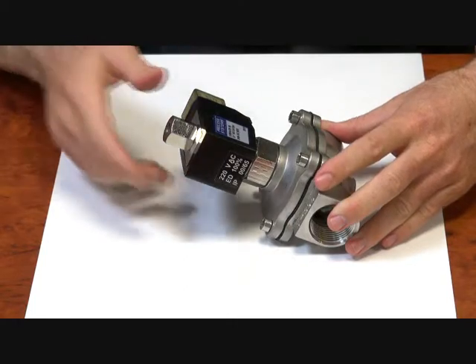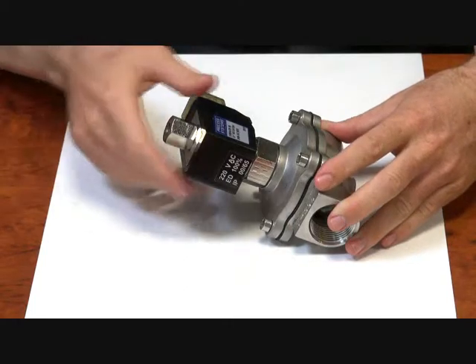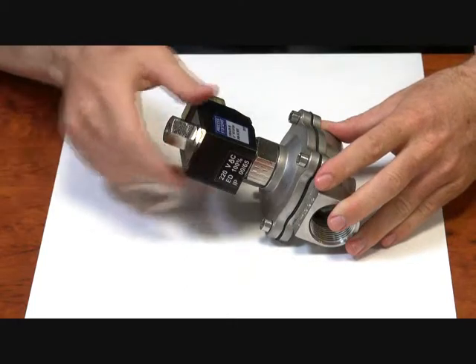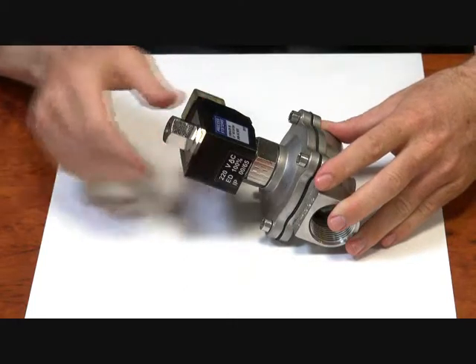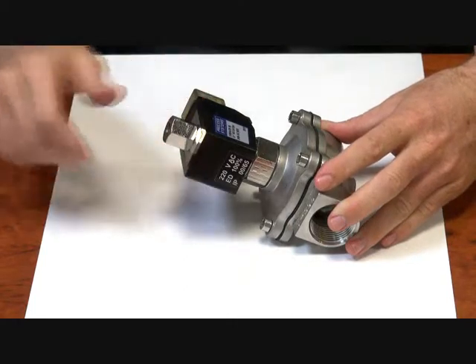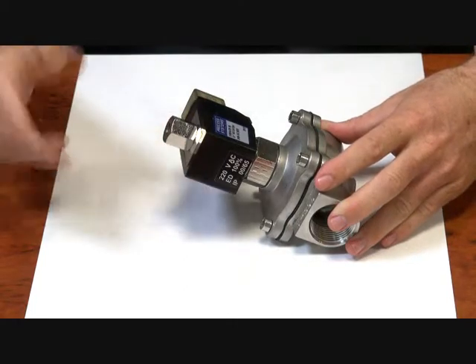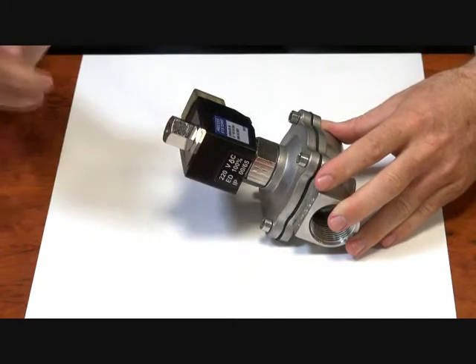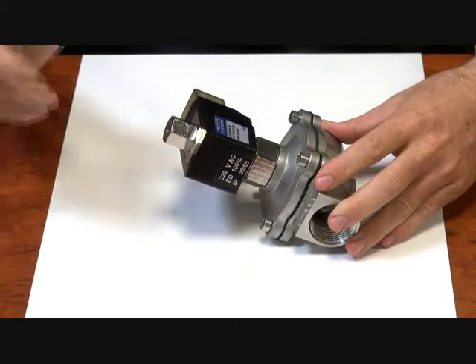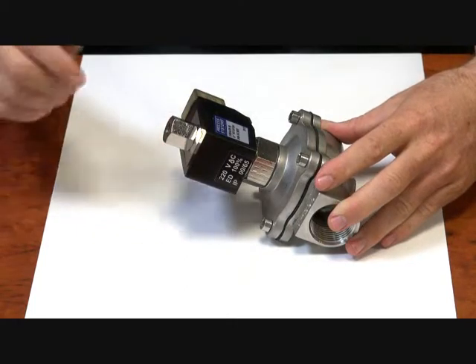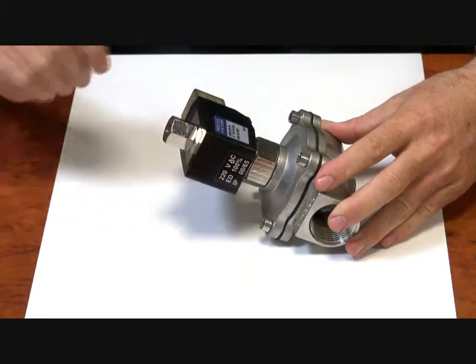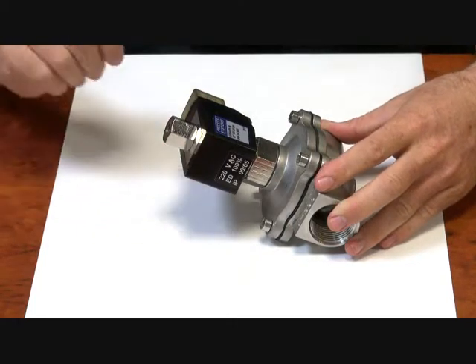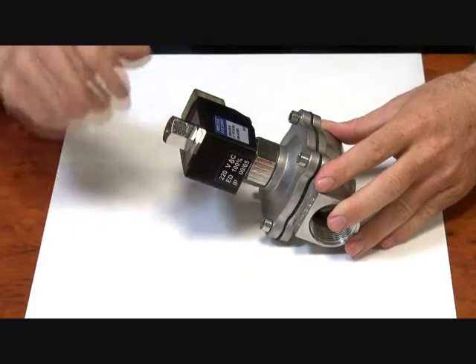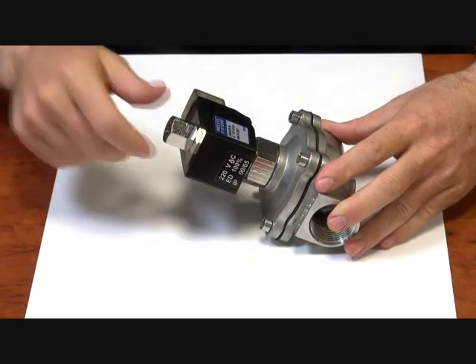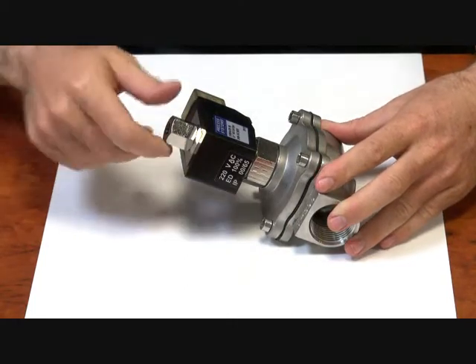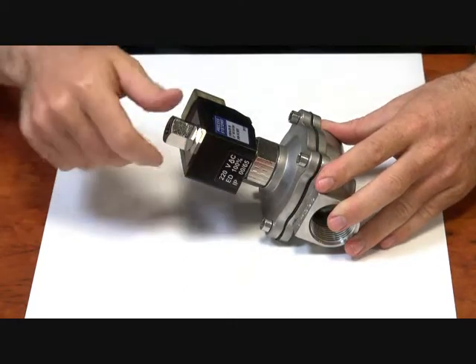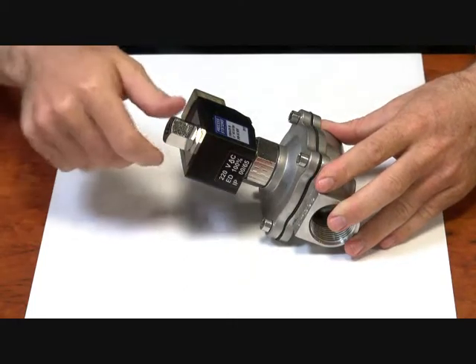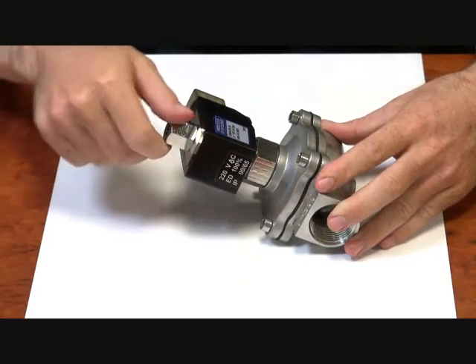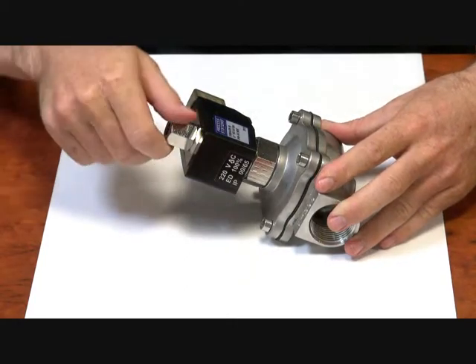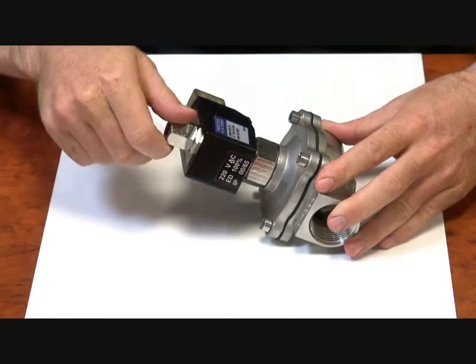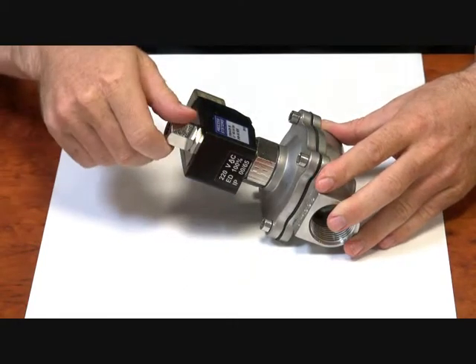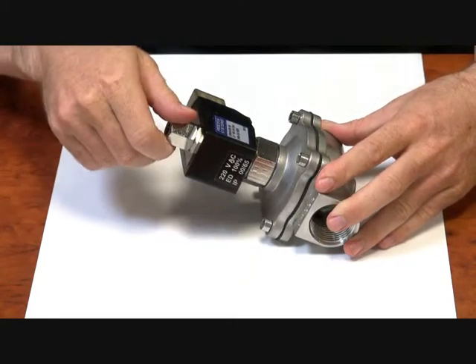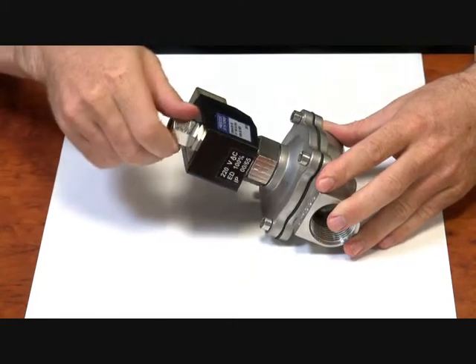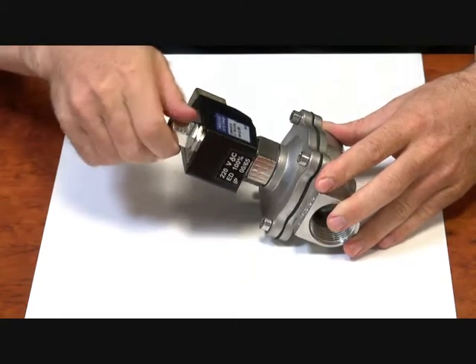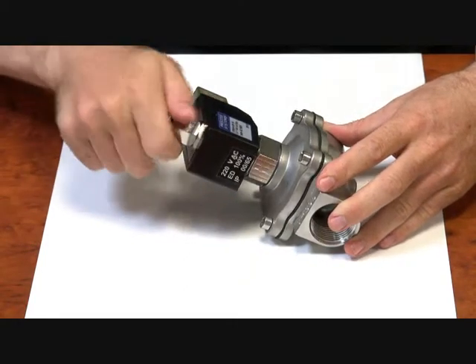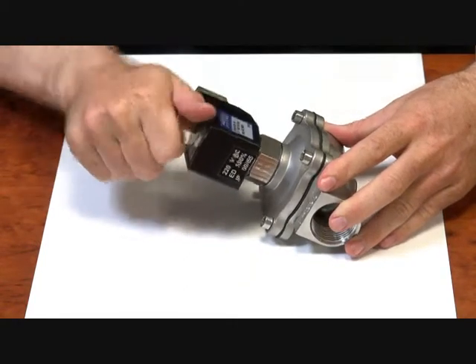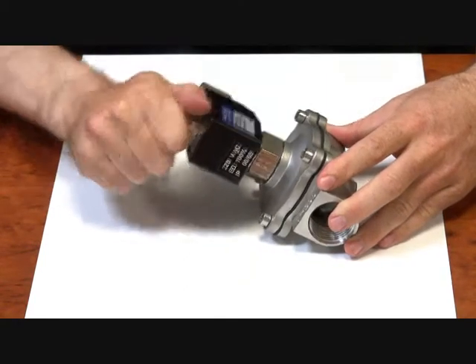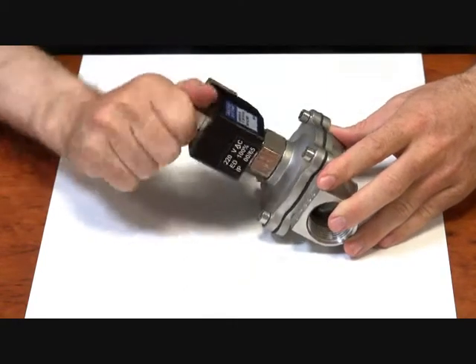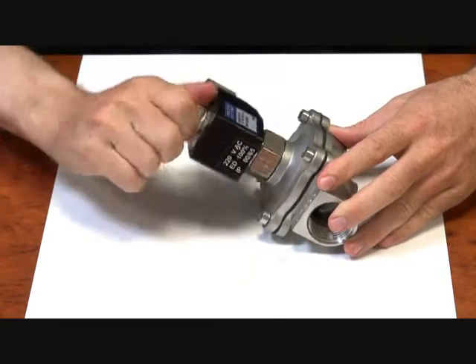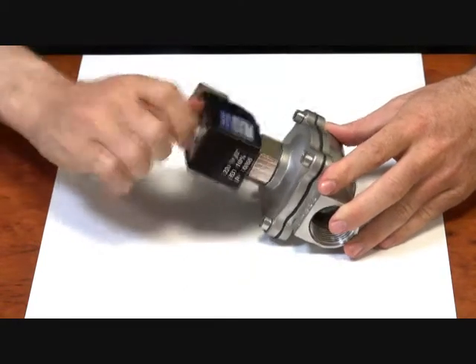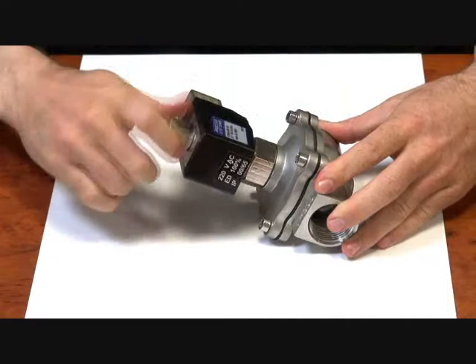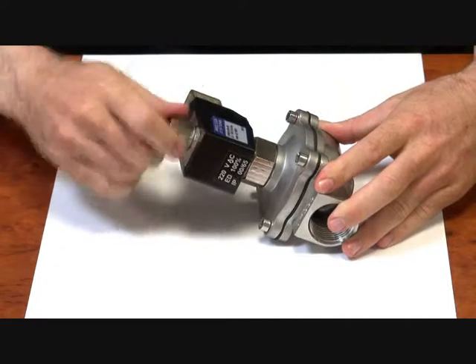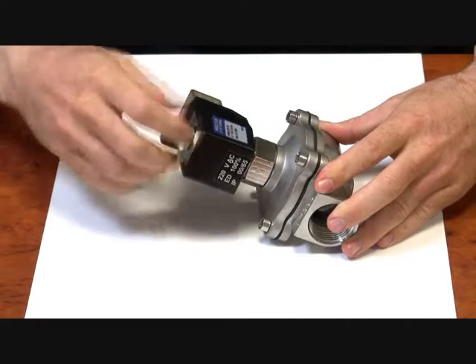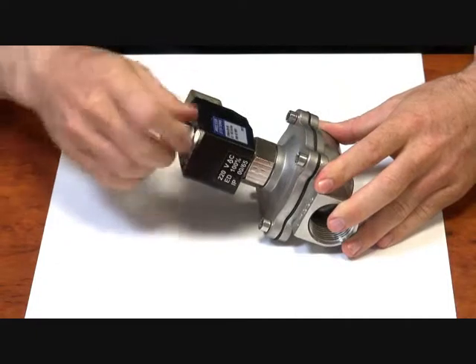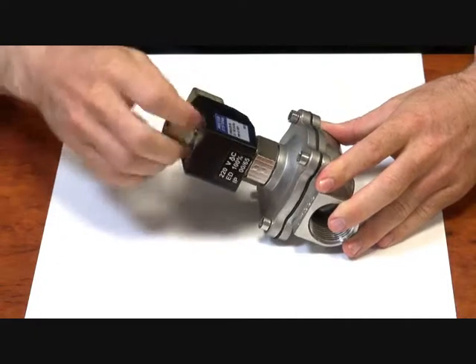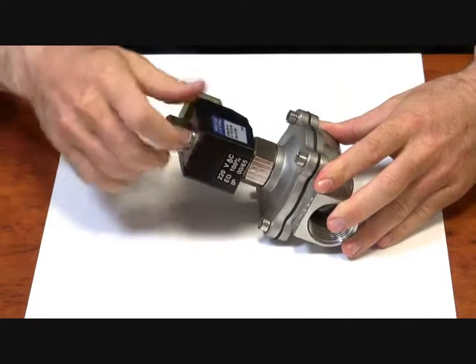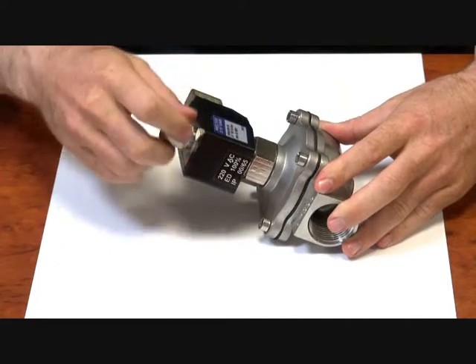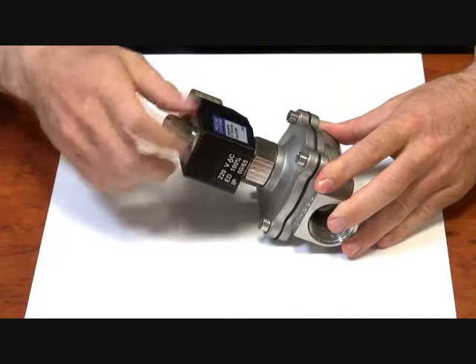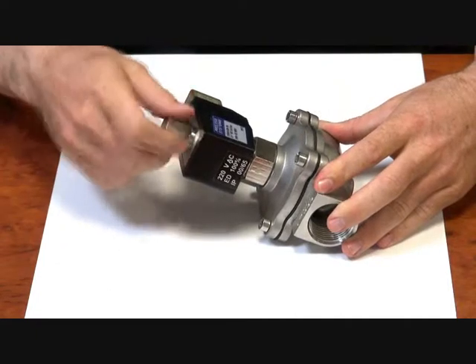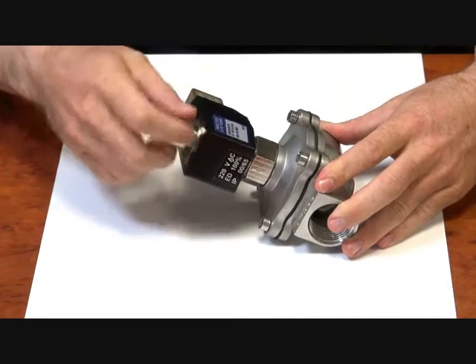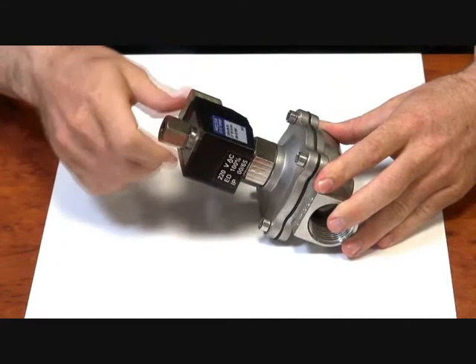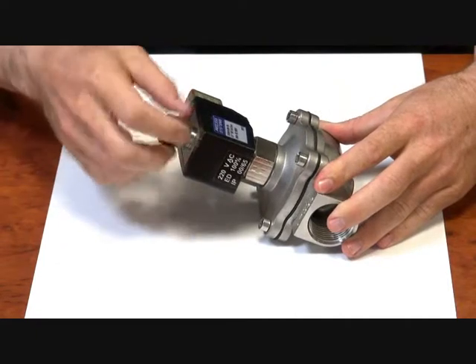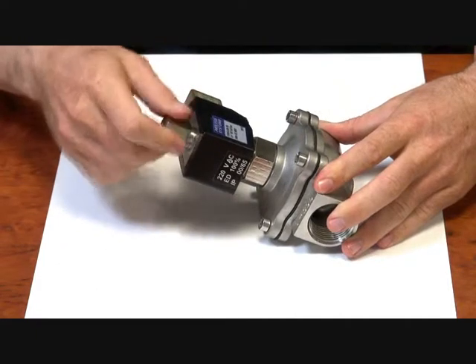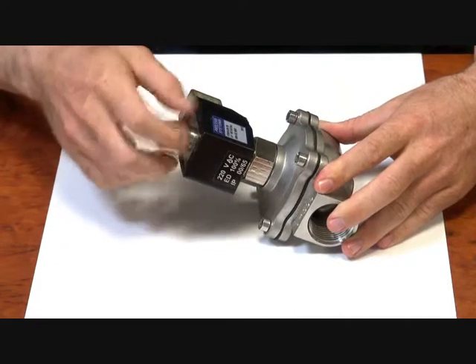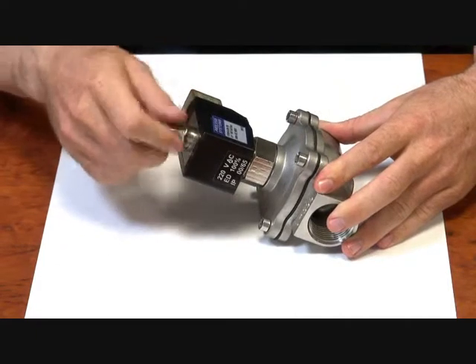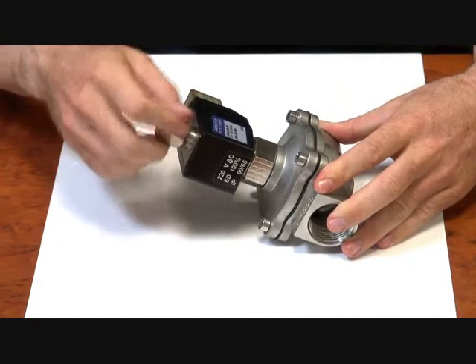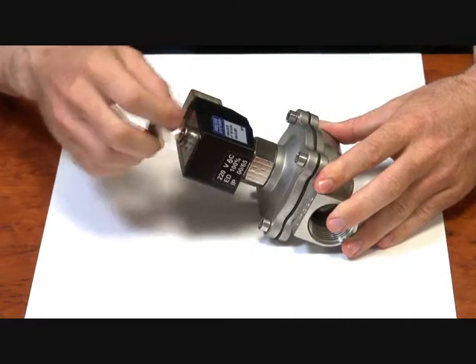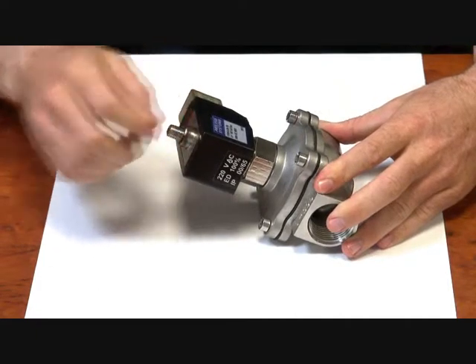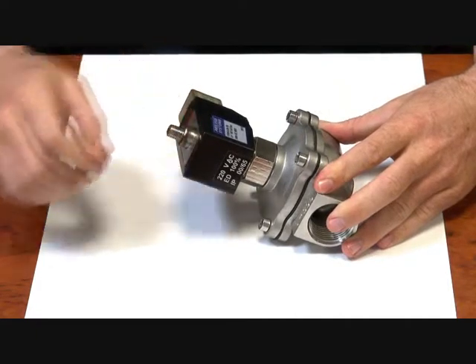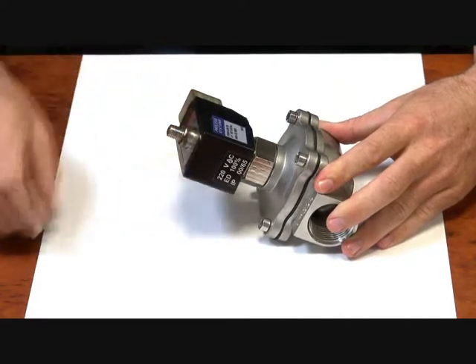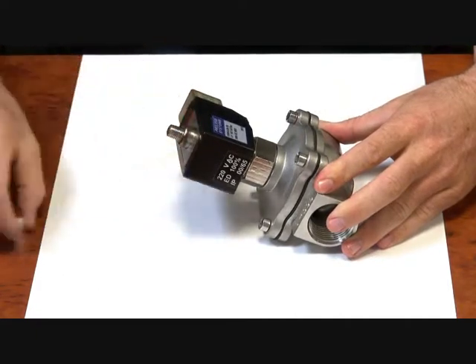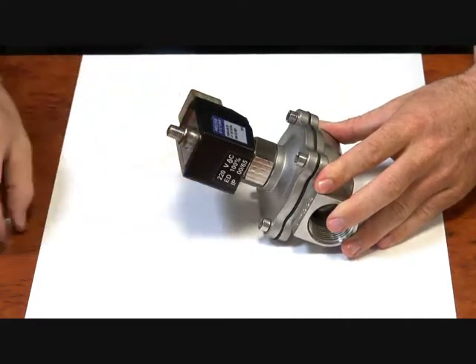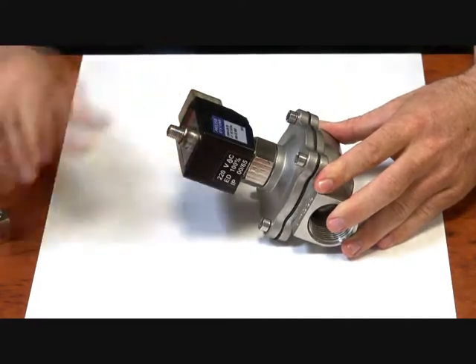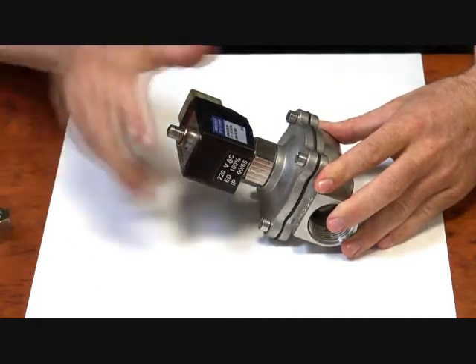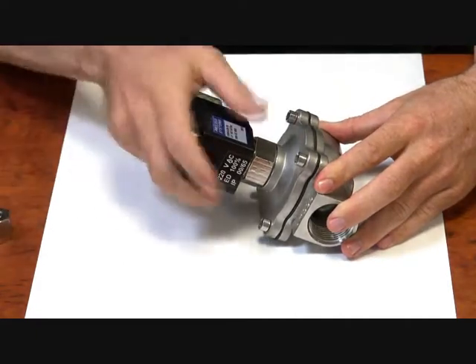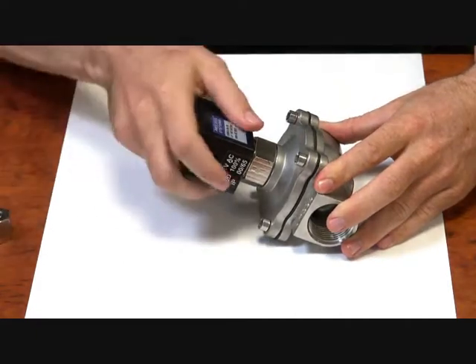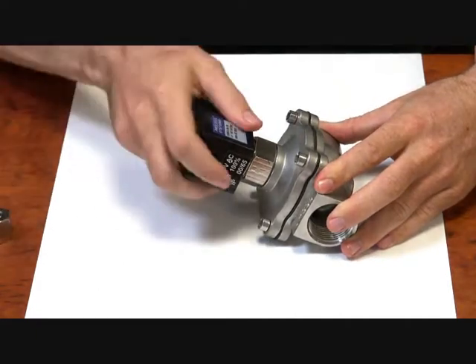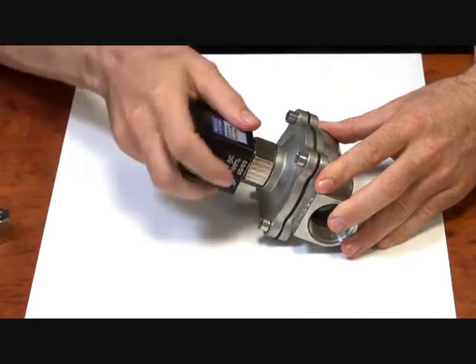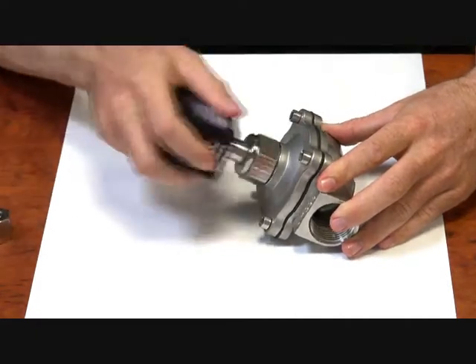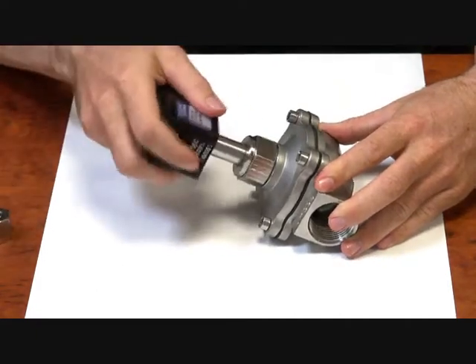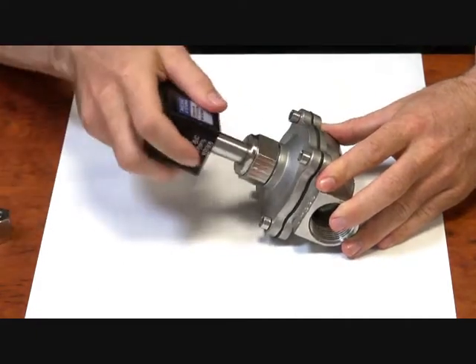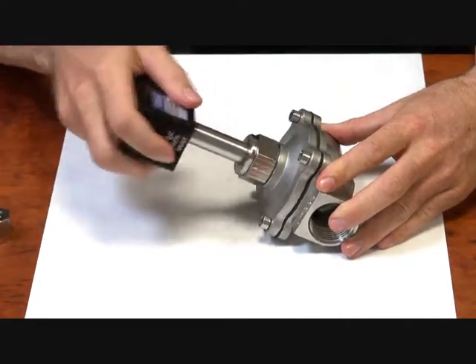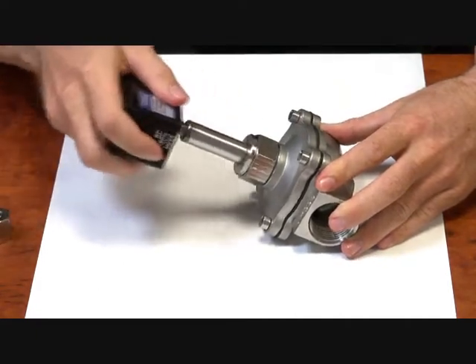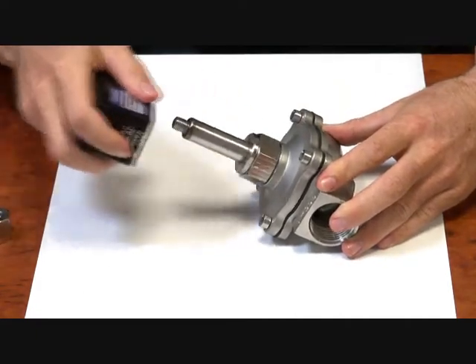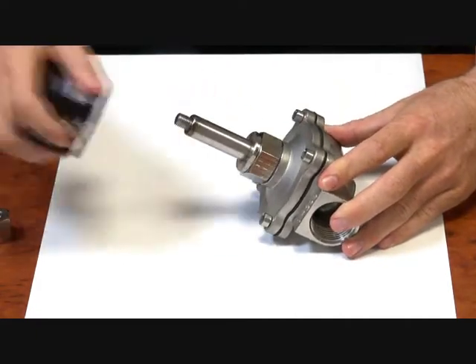I'll just take it apart to show you how it works briefly. Take the top nut off, slide the coil off.